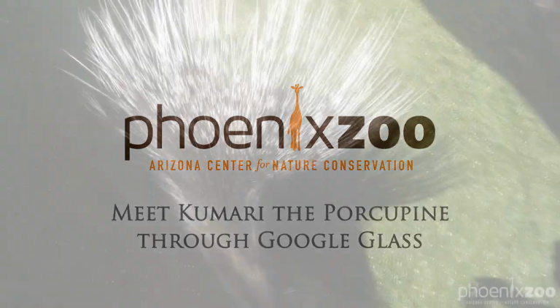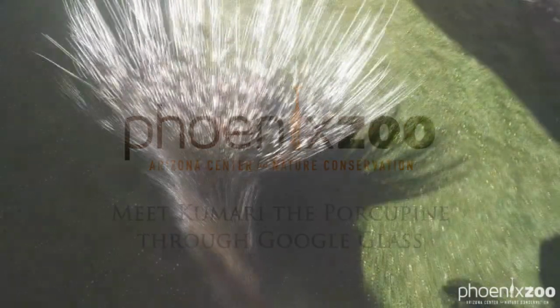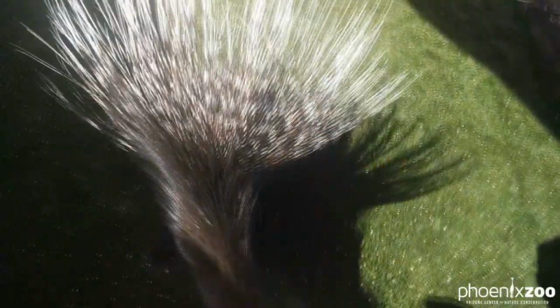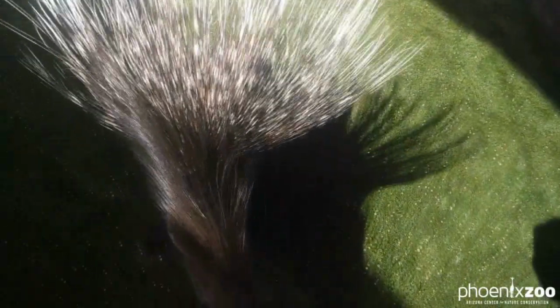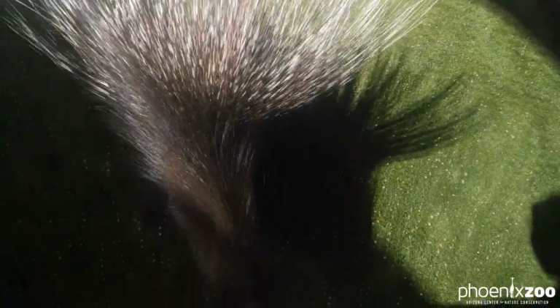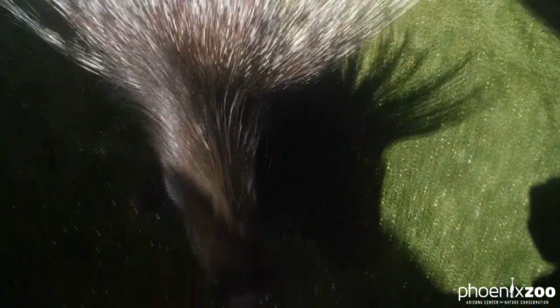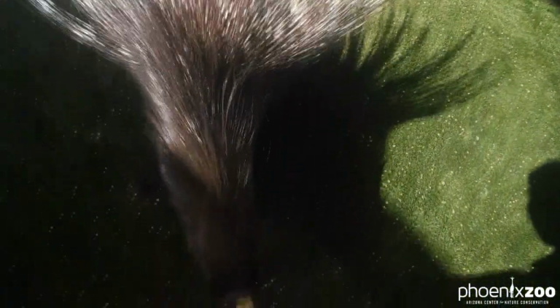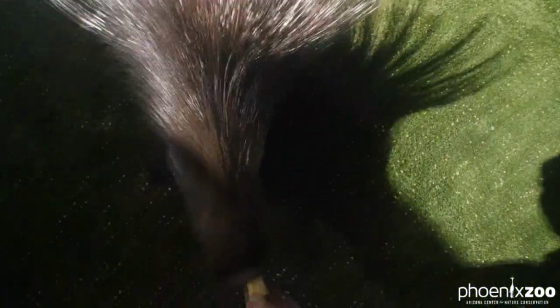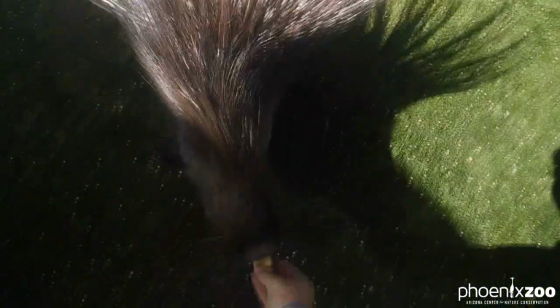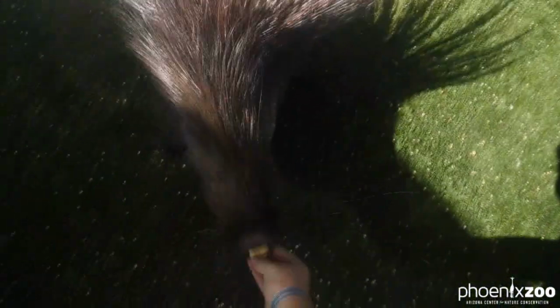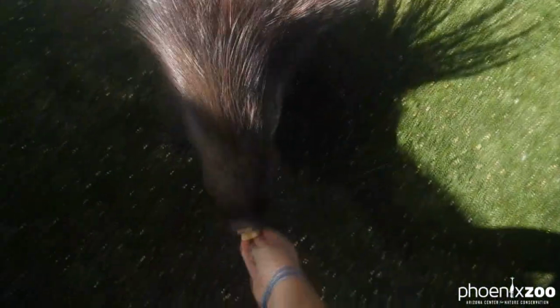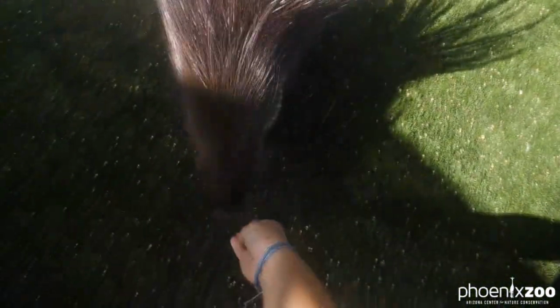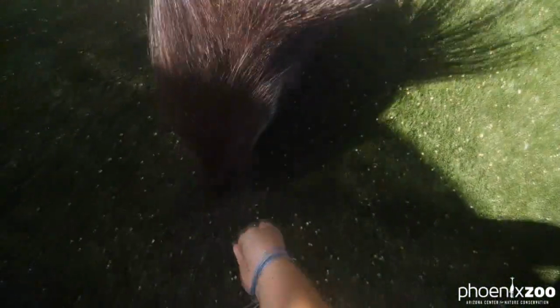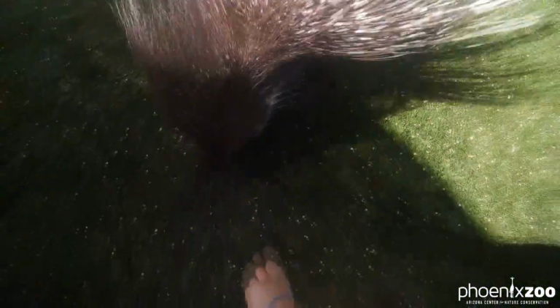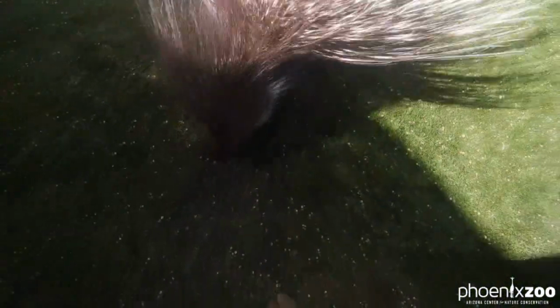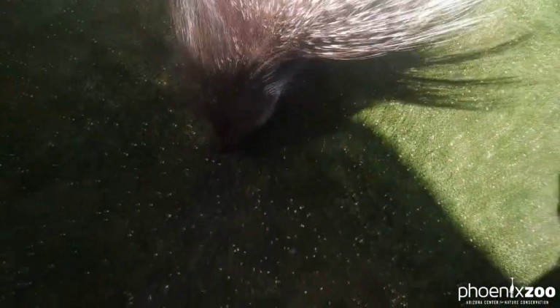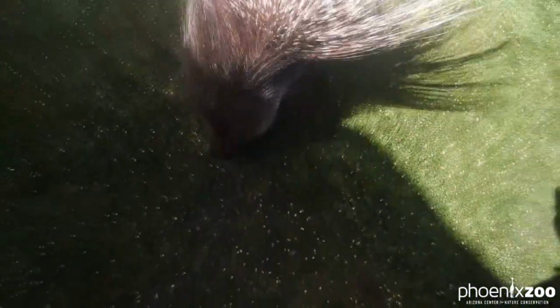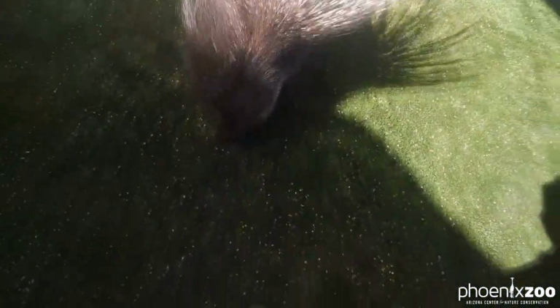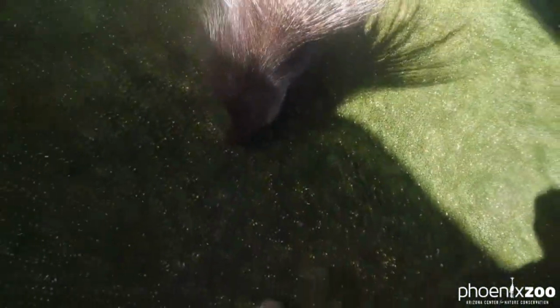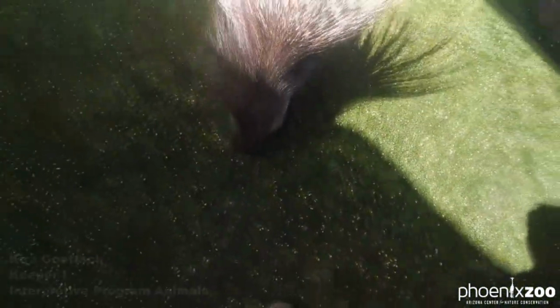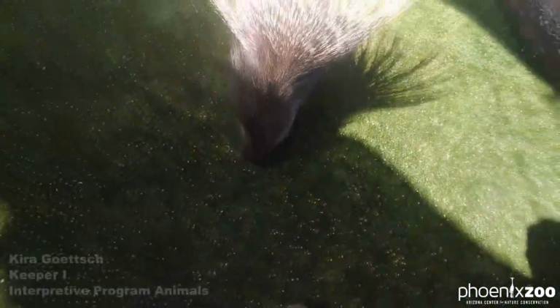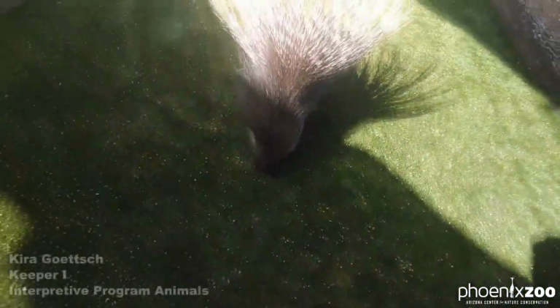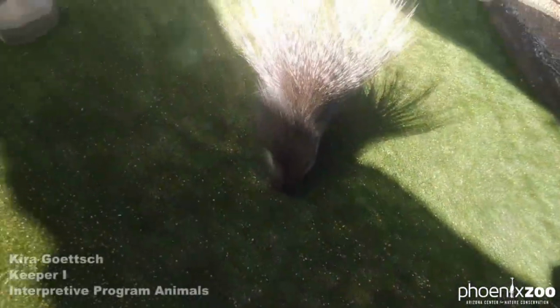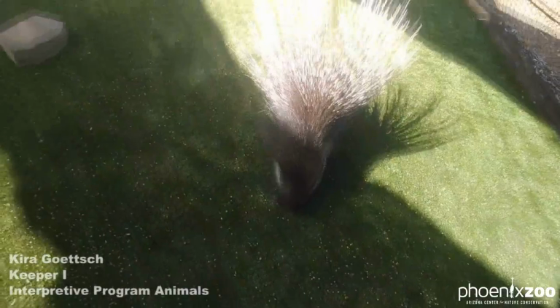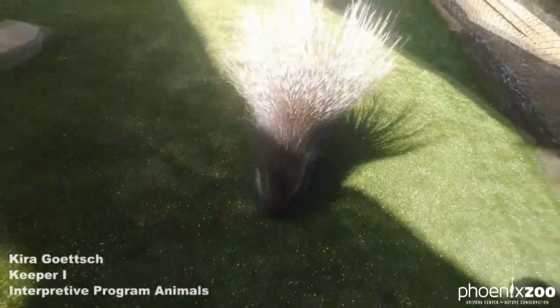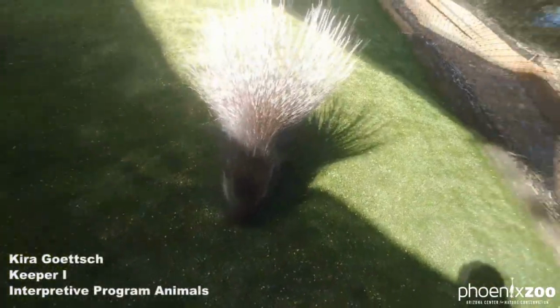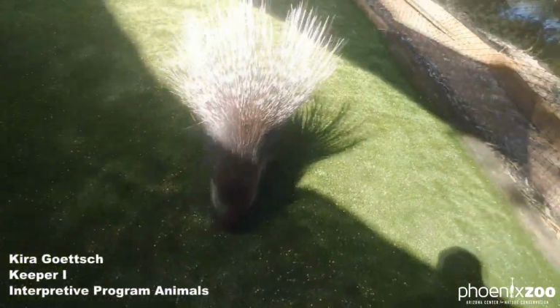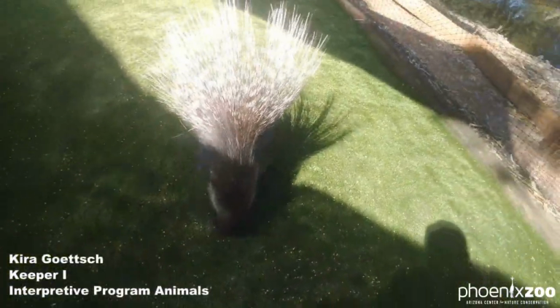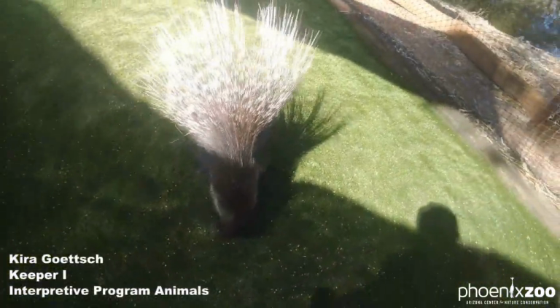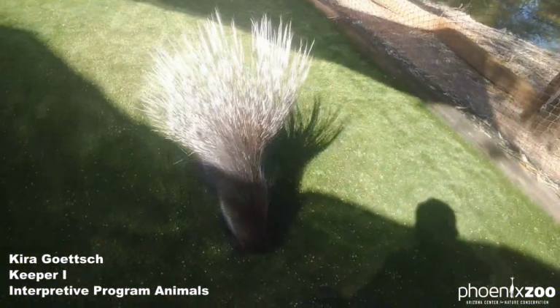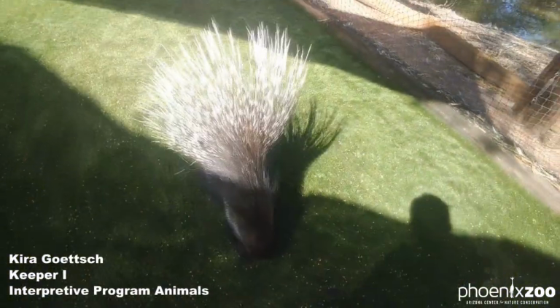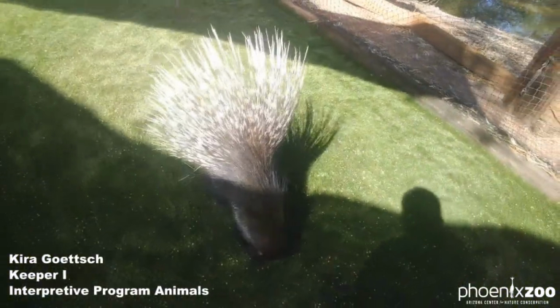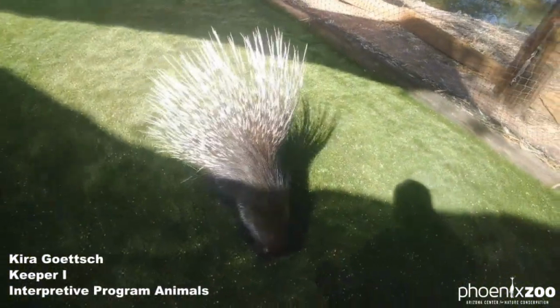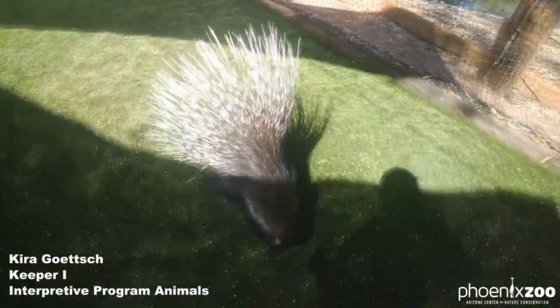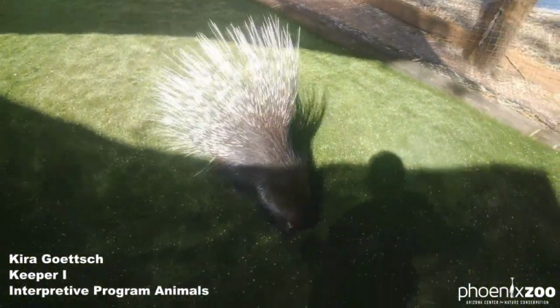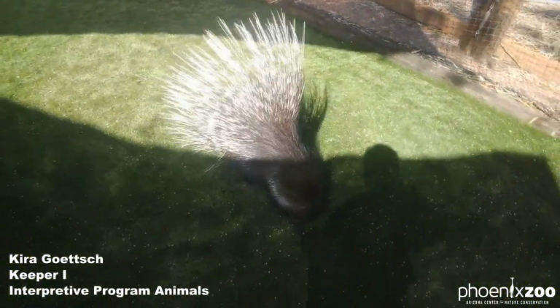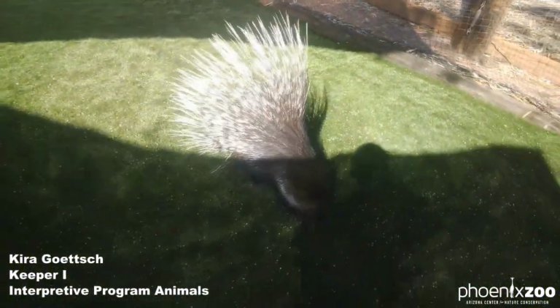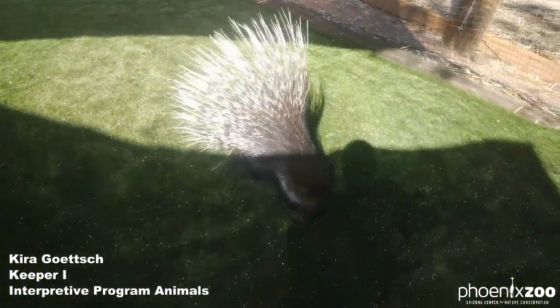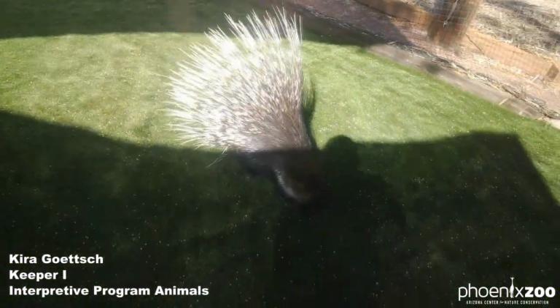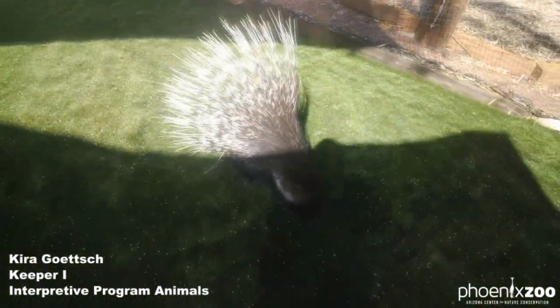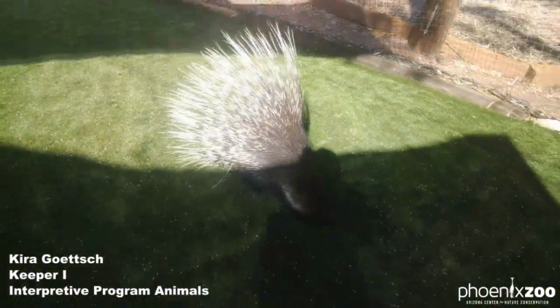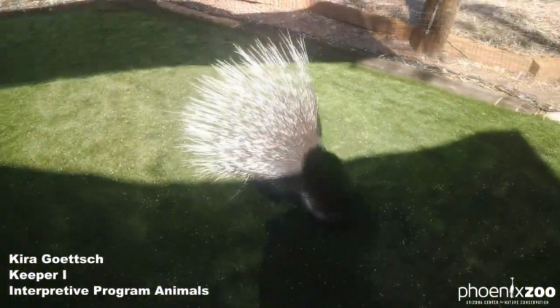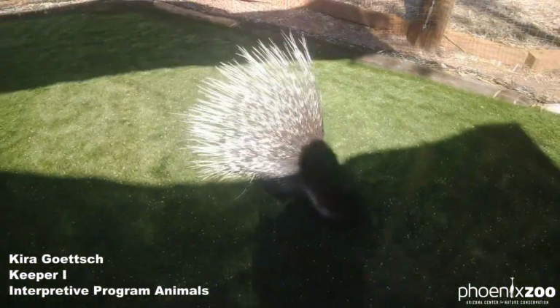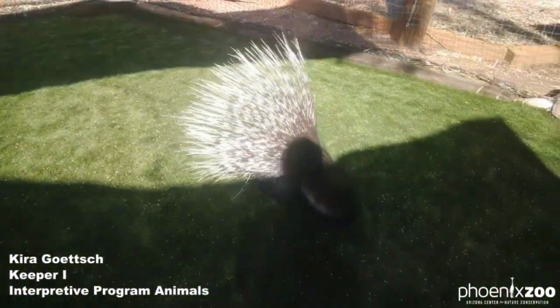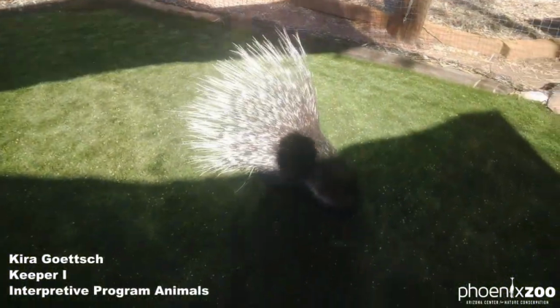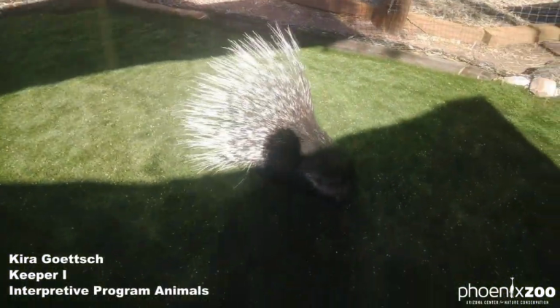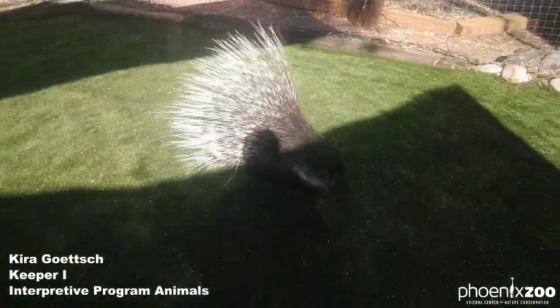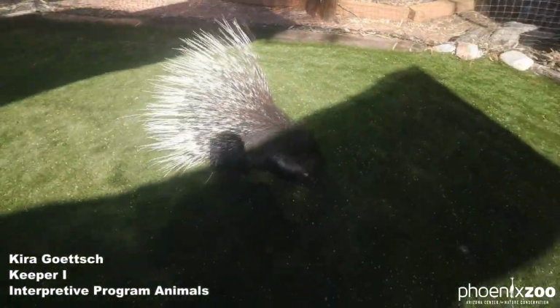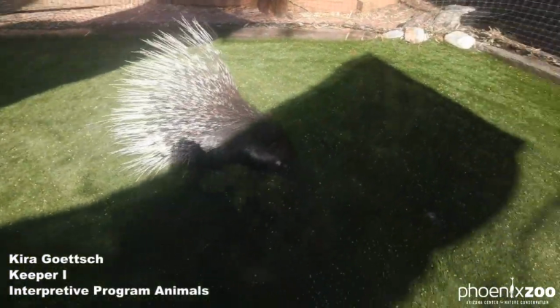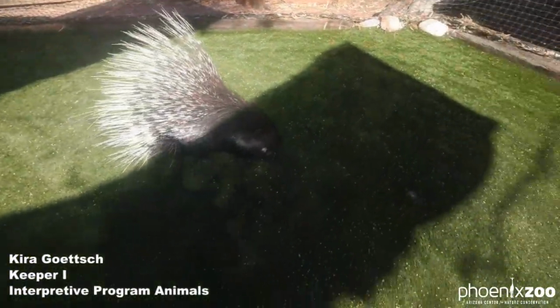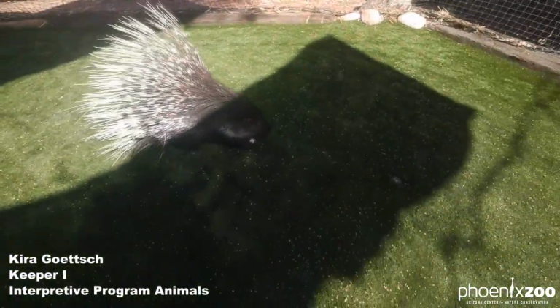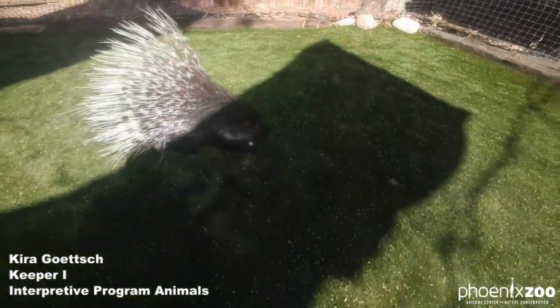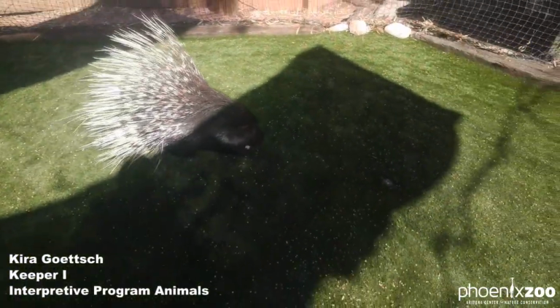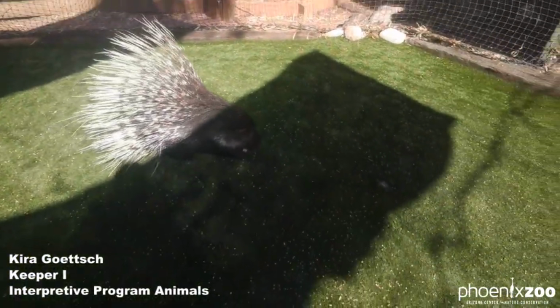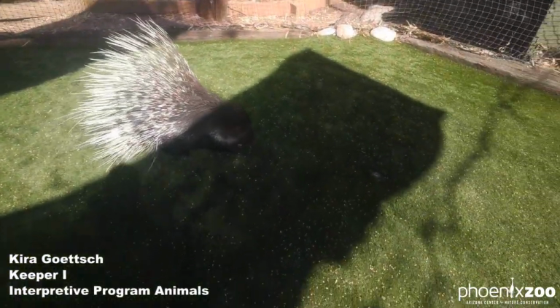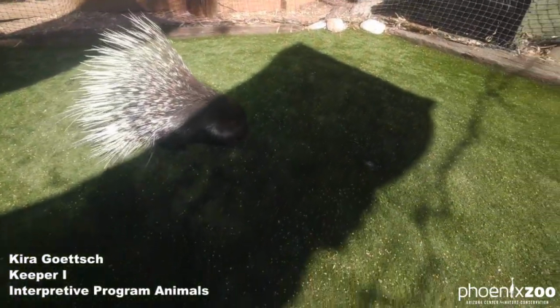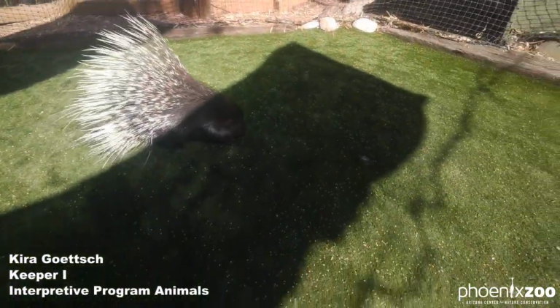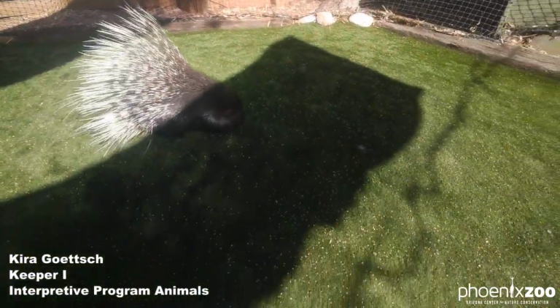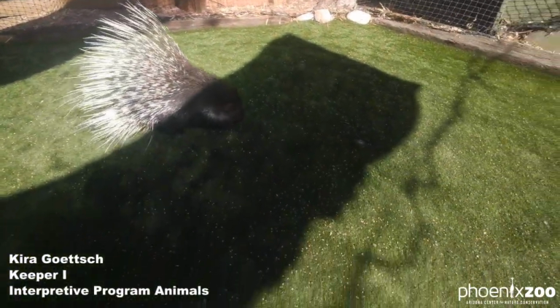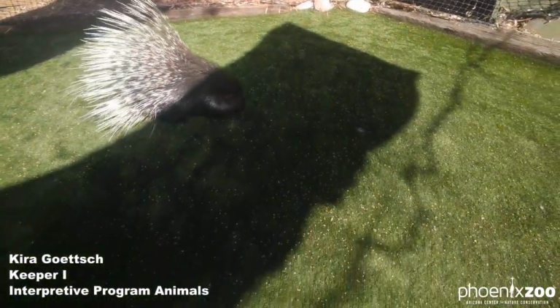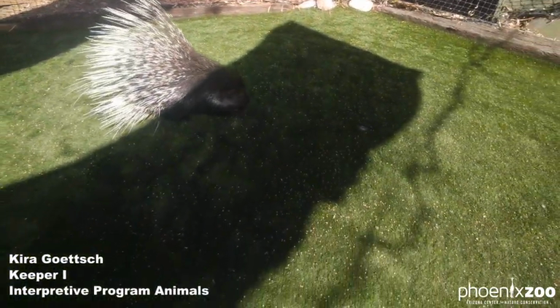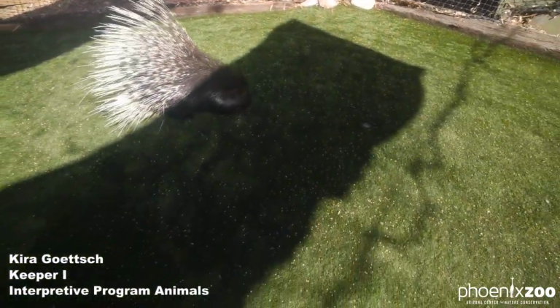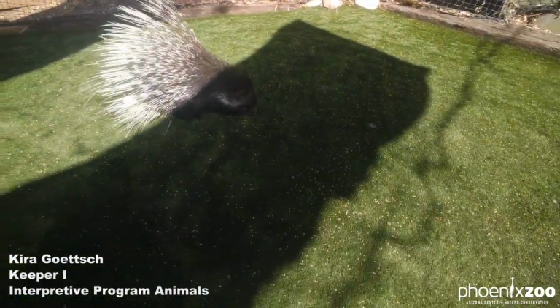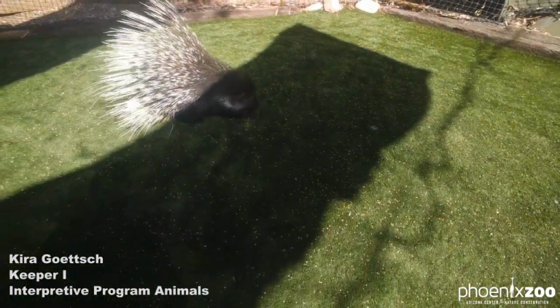This here is Kumari. She is an Indian crested porcupine. So we're going to do a little training session with Kumari here.